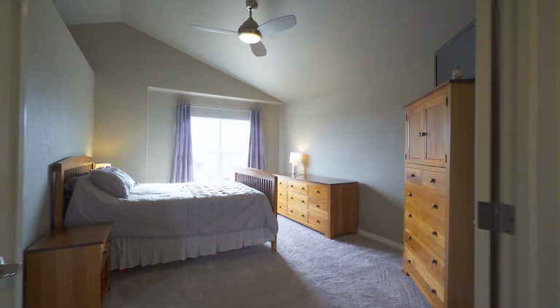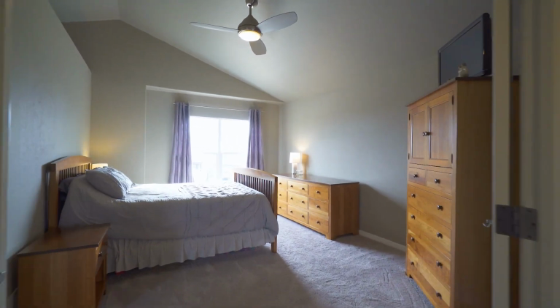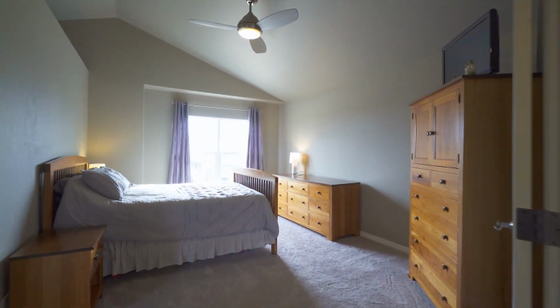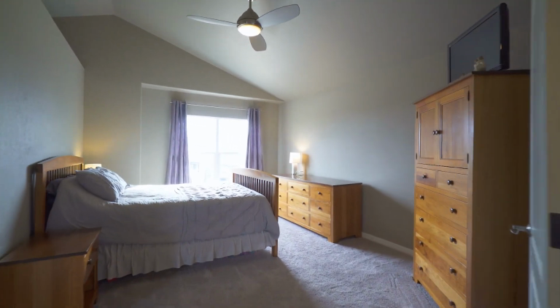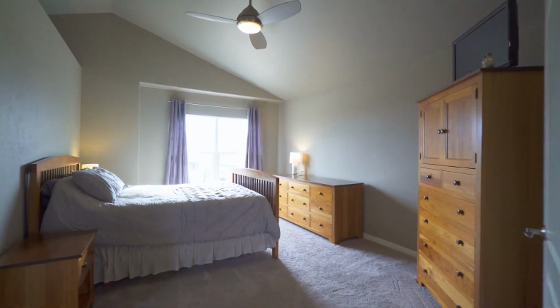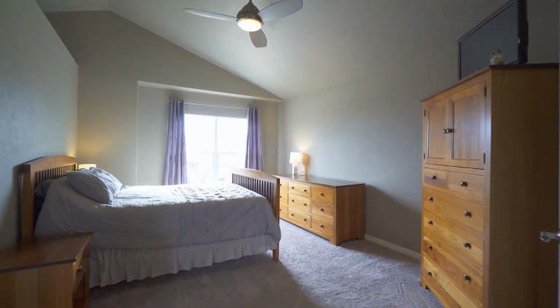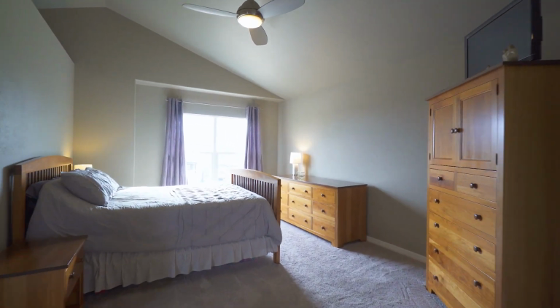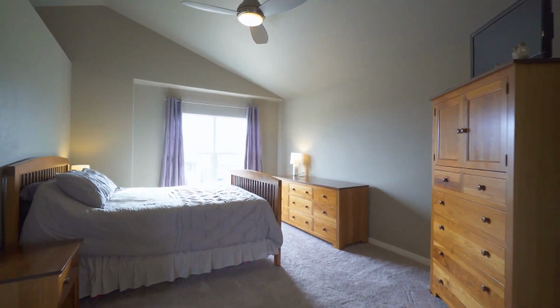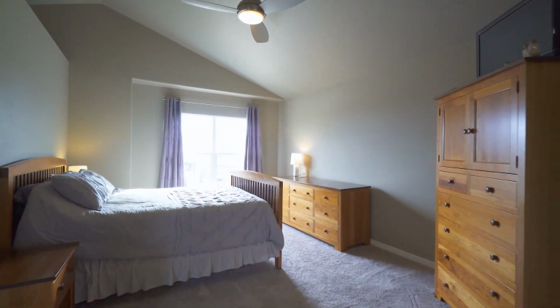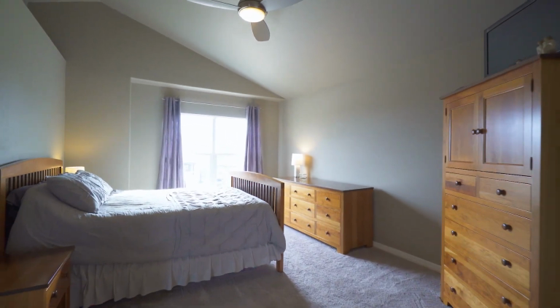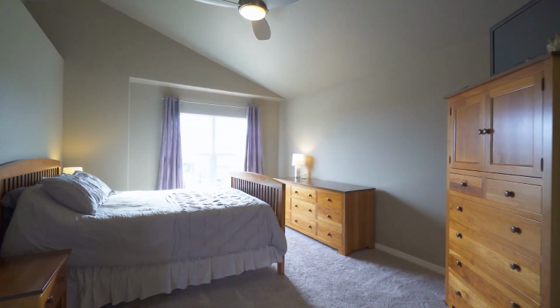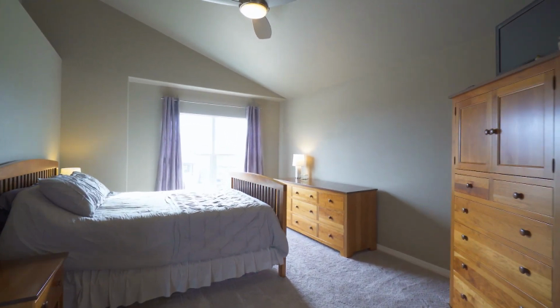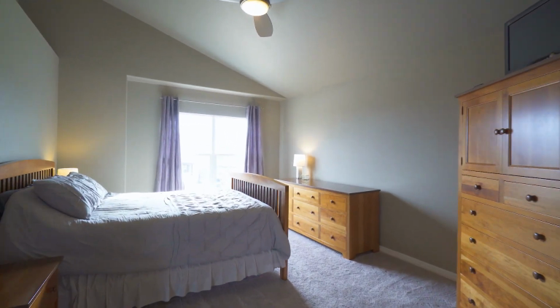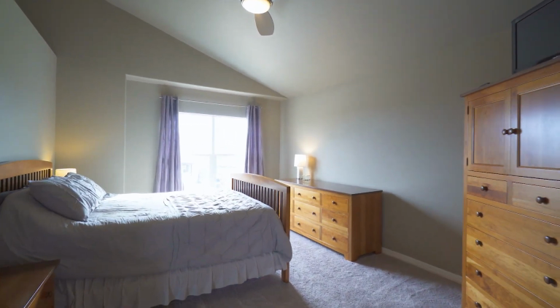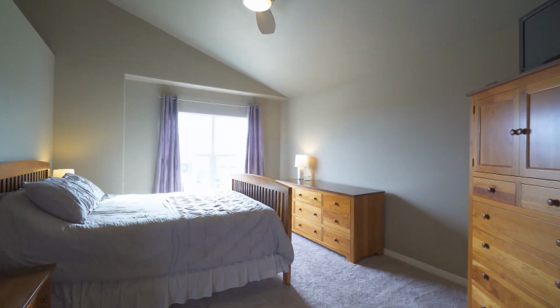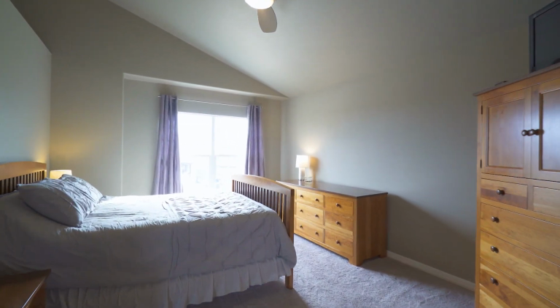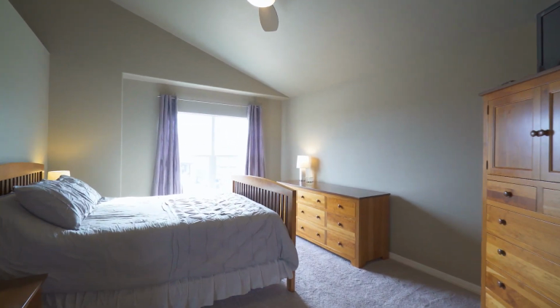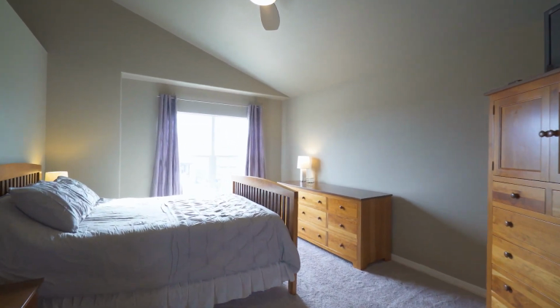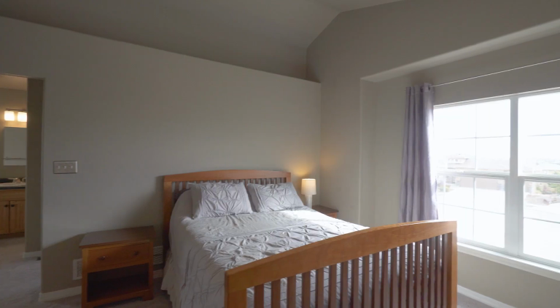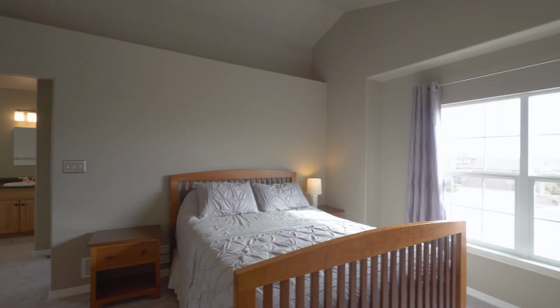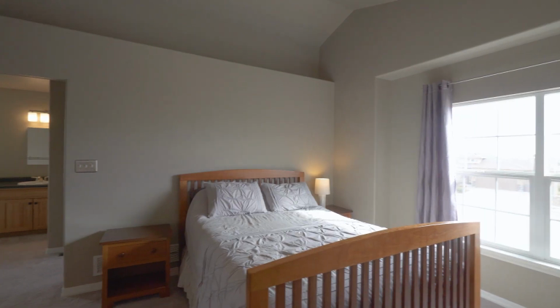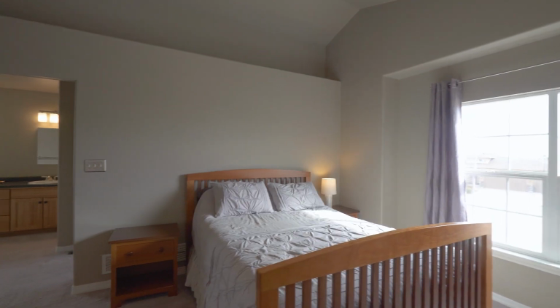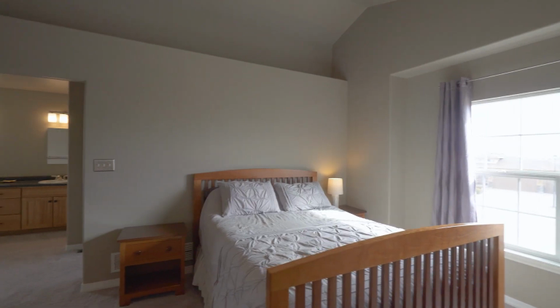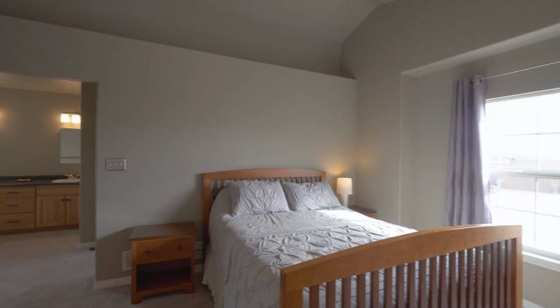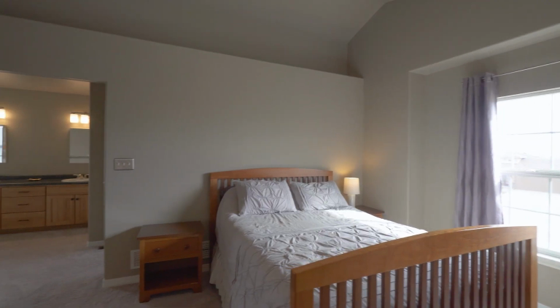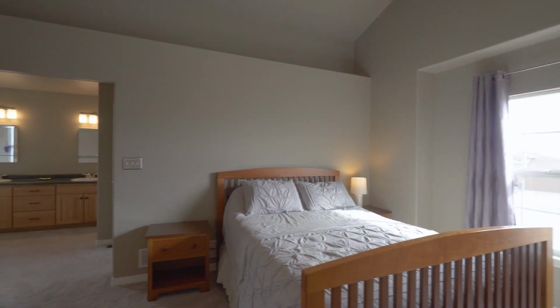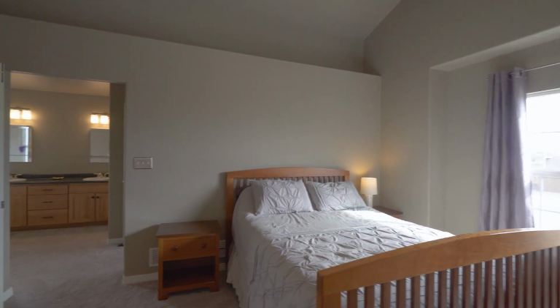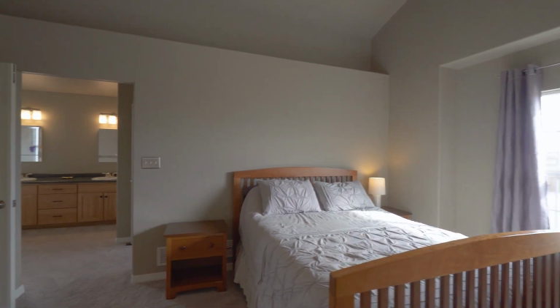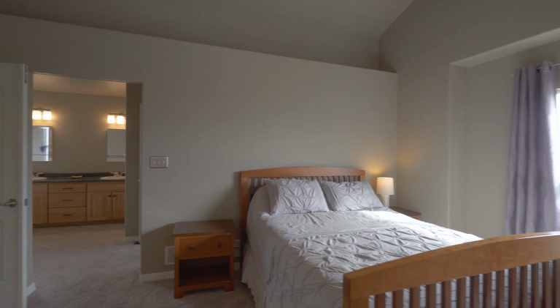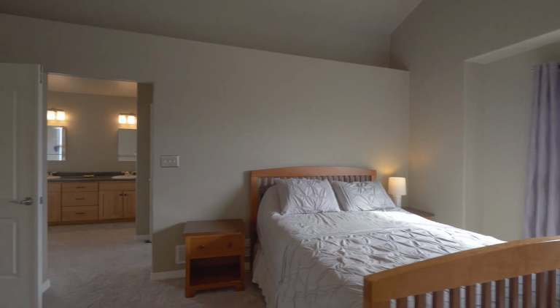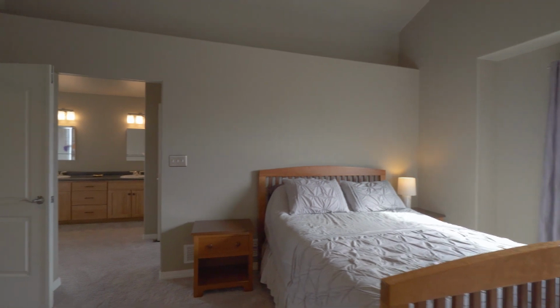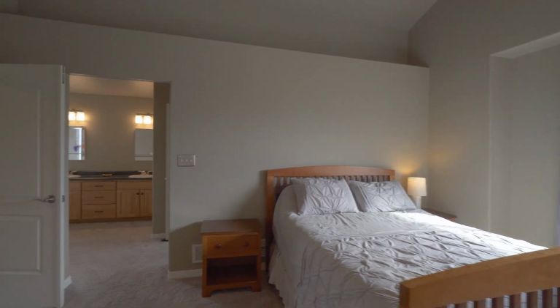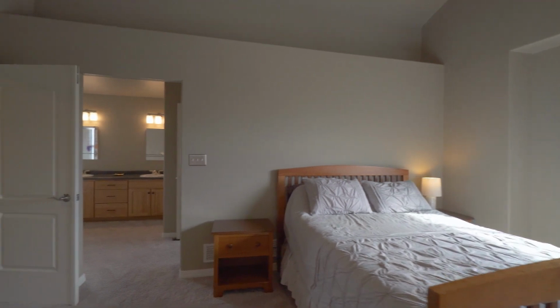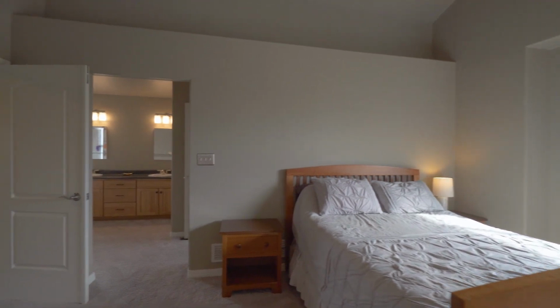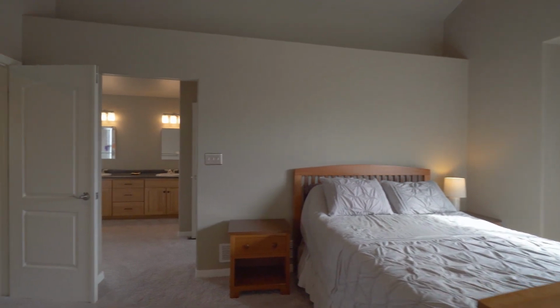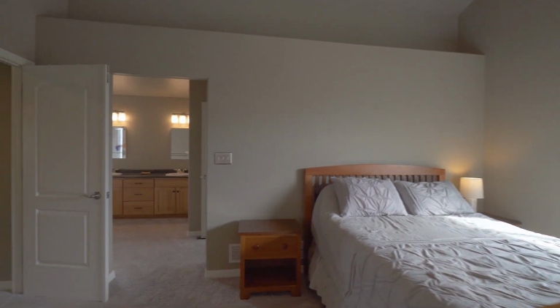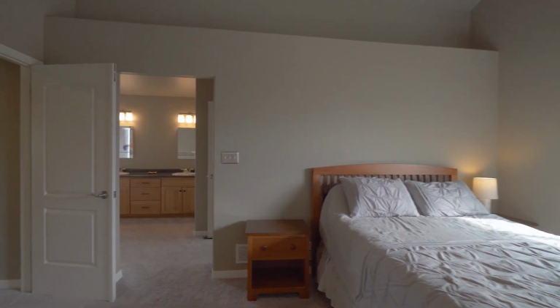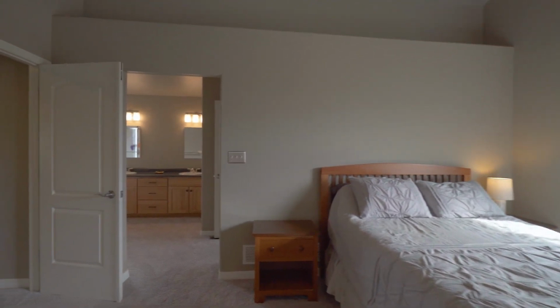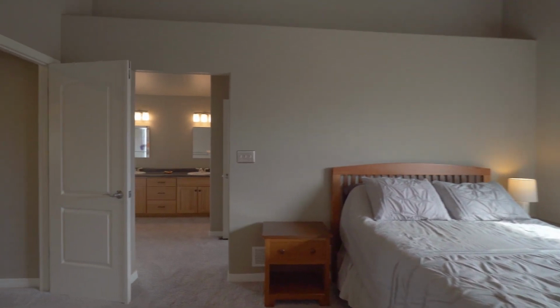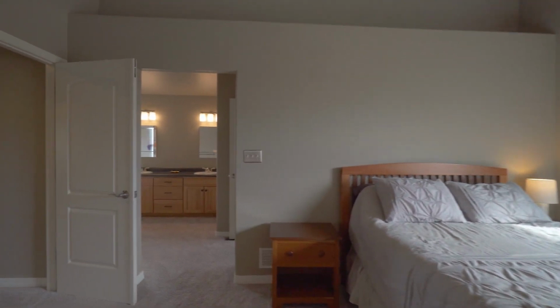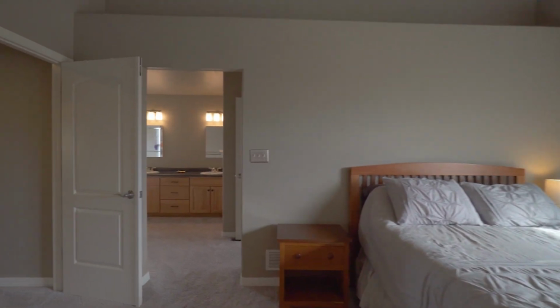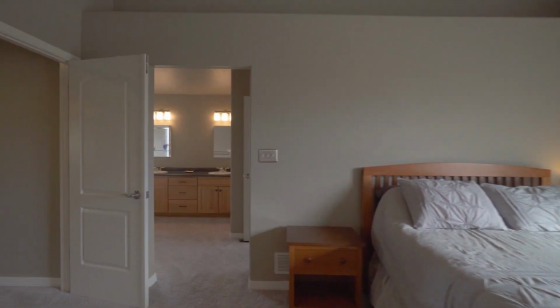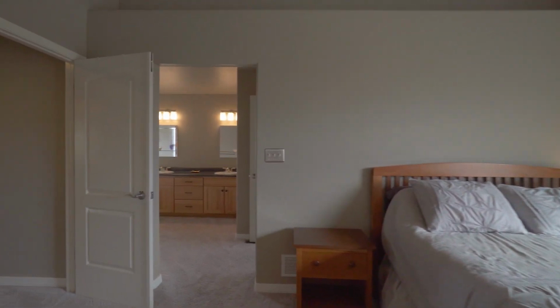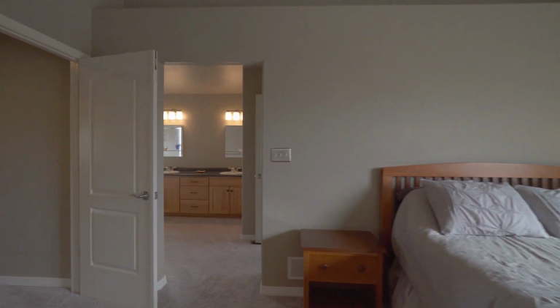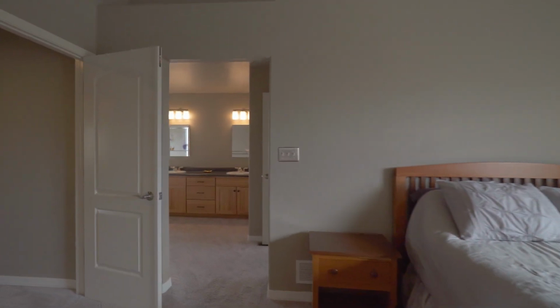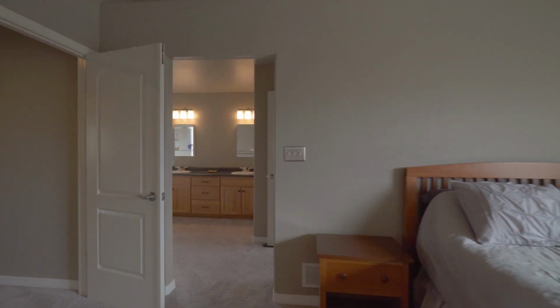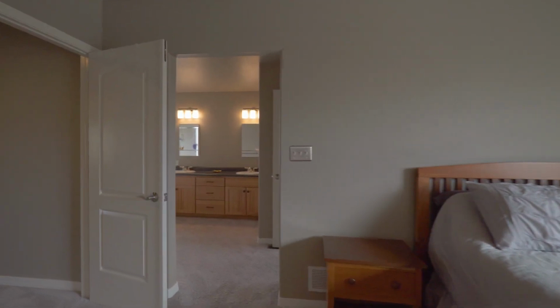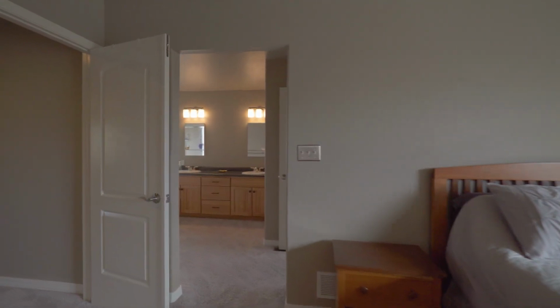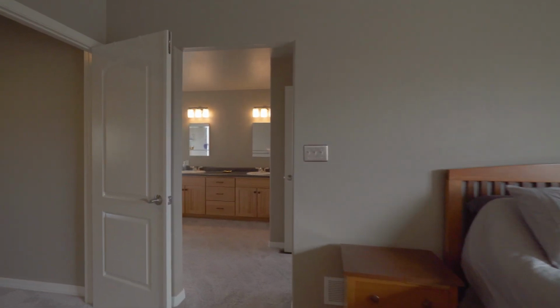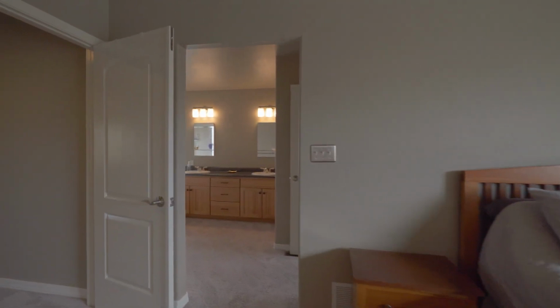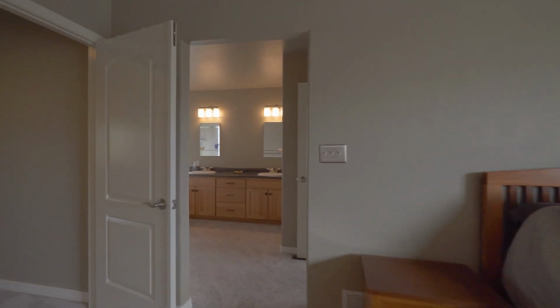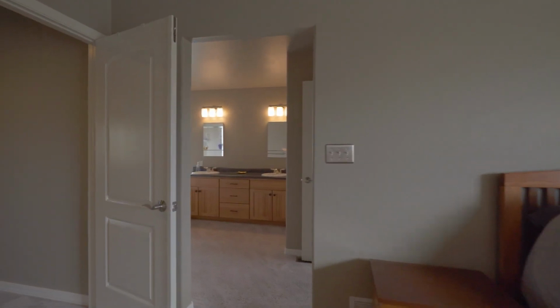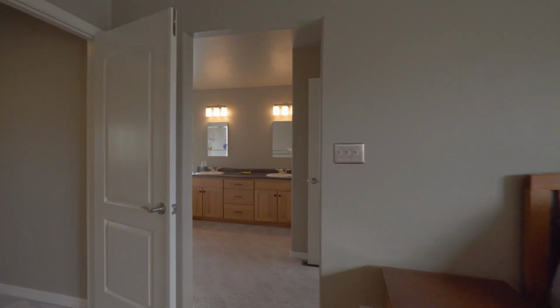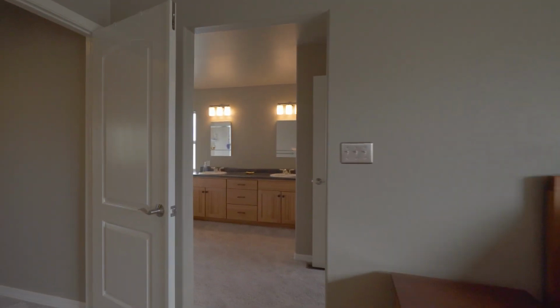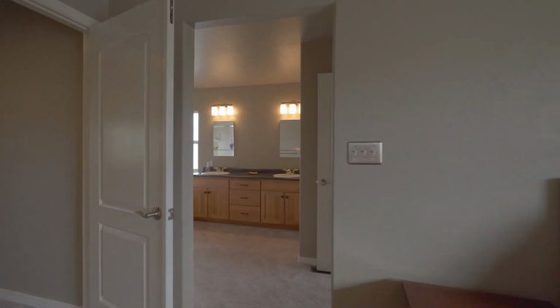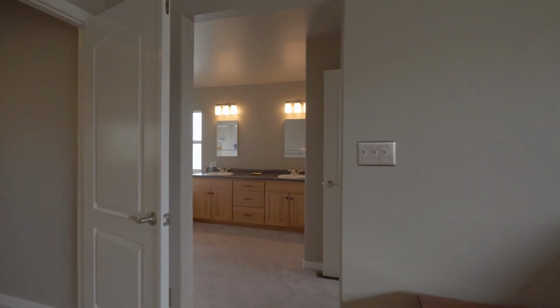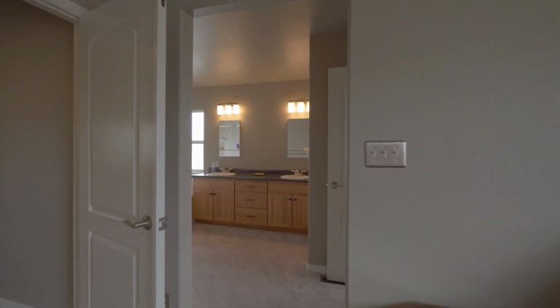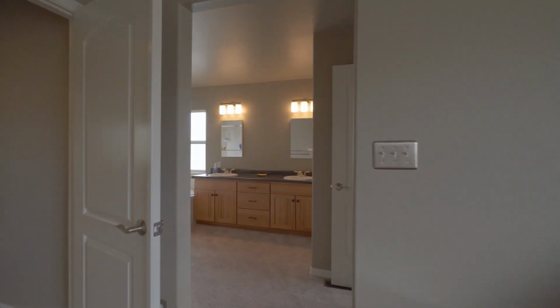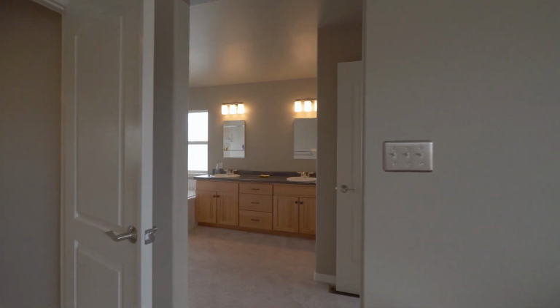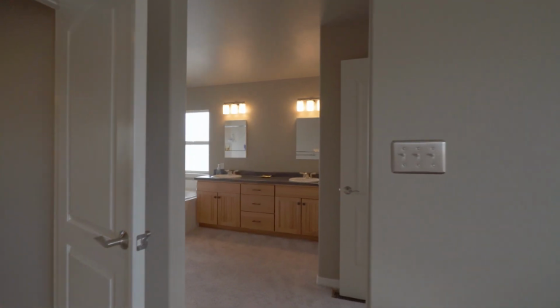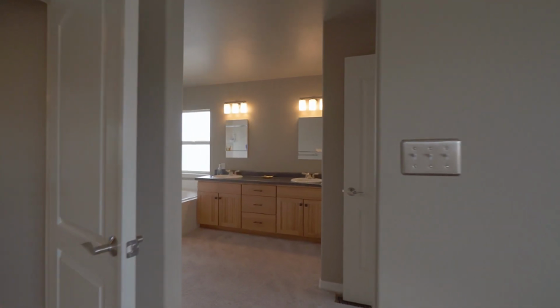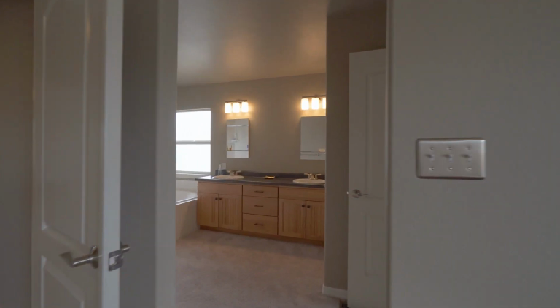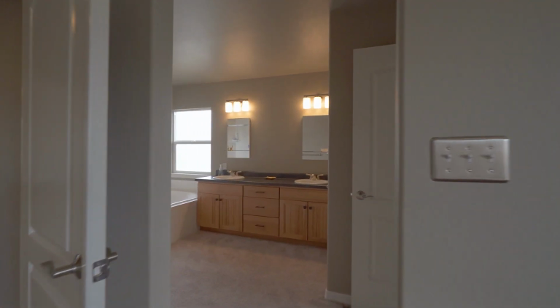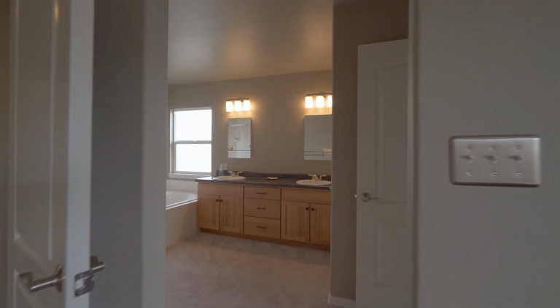The master retreat is a stunning bedroom area with vaulted ceilings, an oversized walk-in closet, and five-piece bathroom.